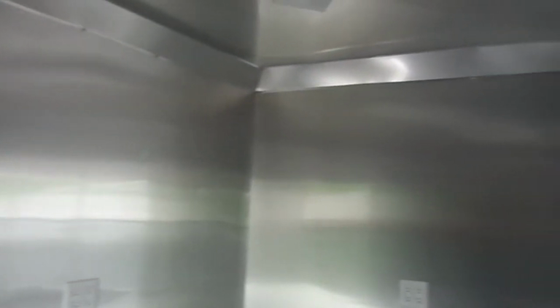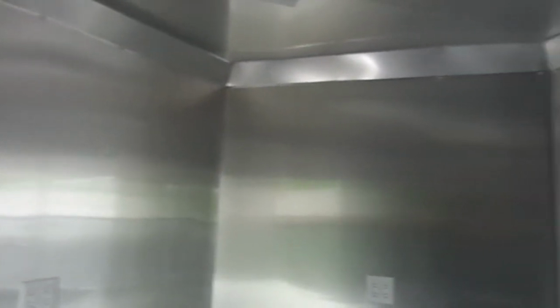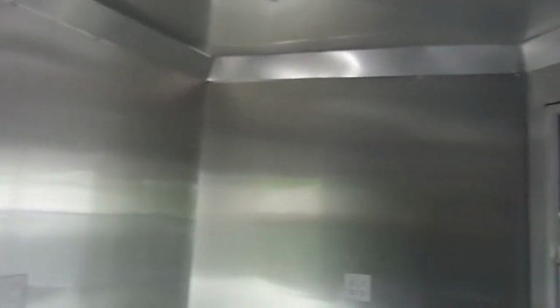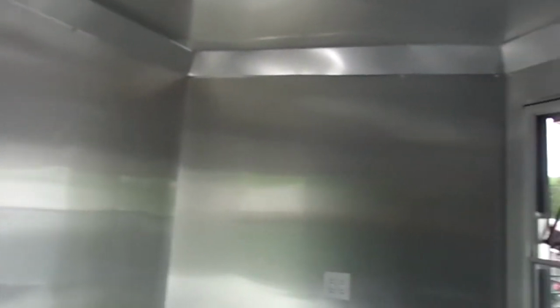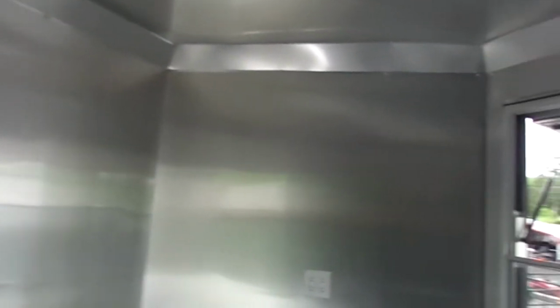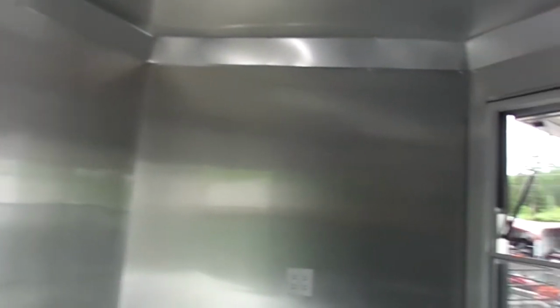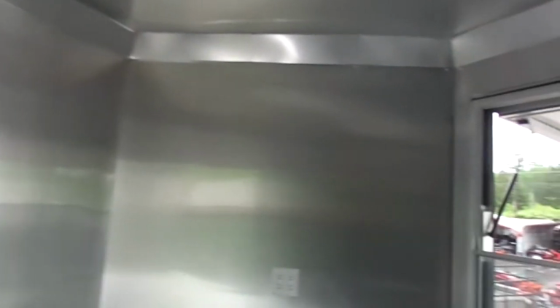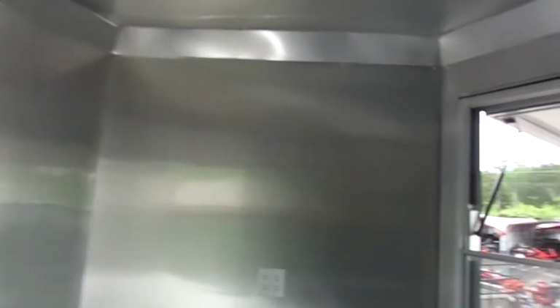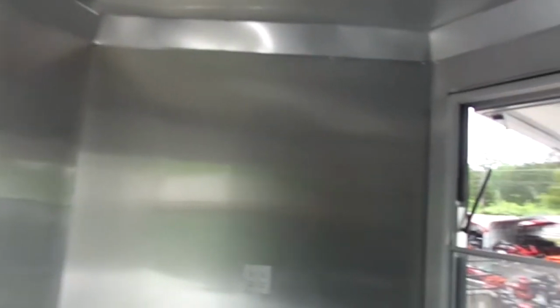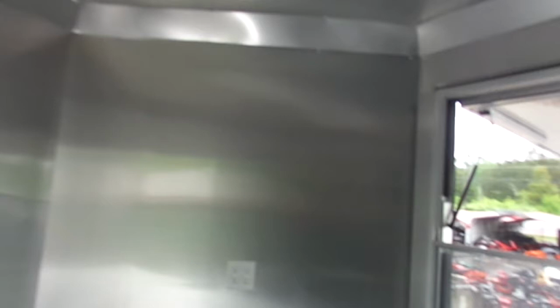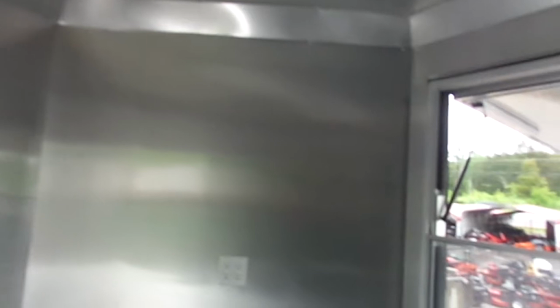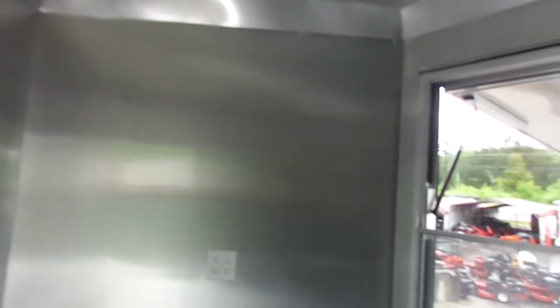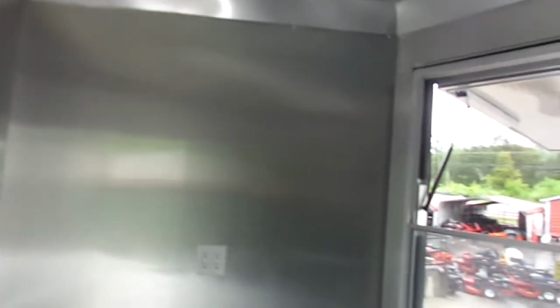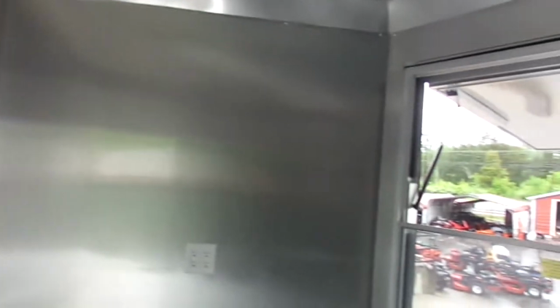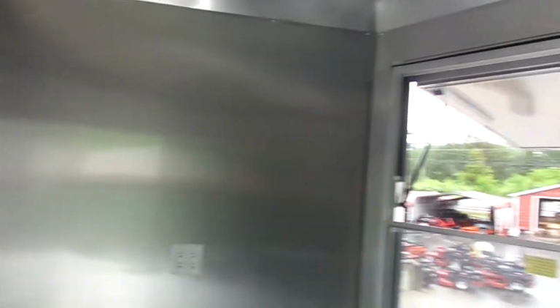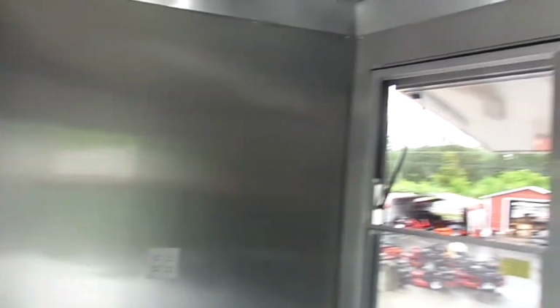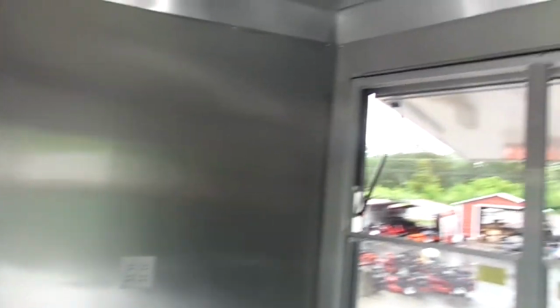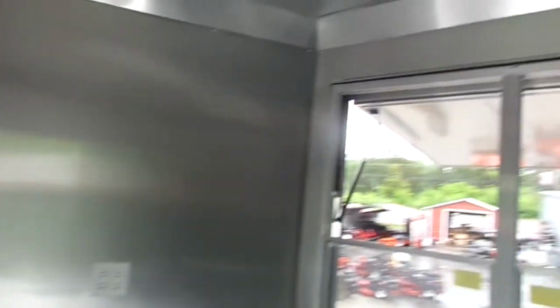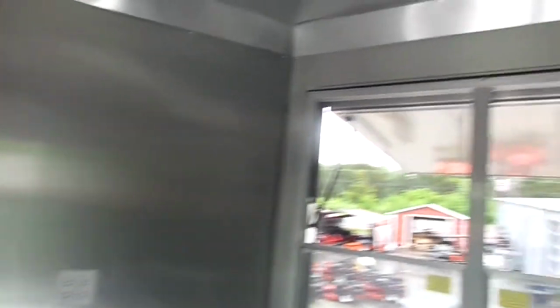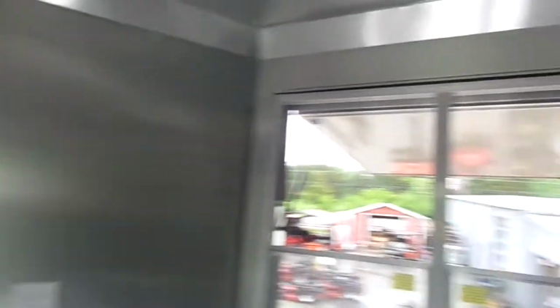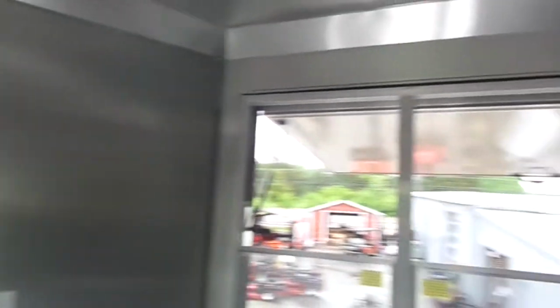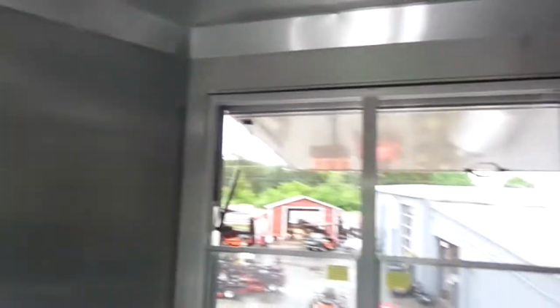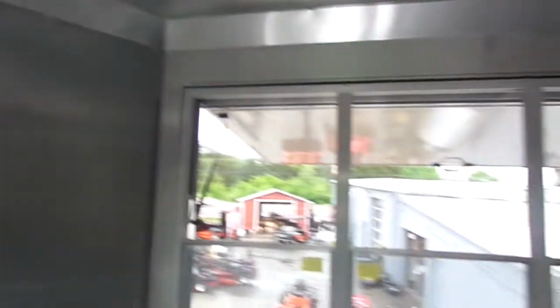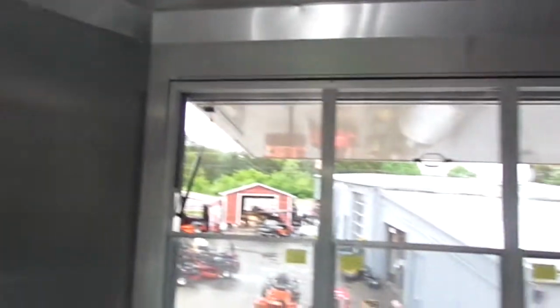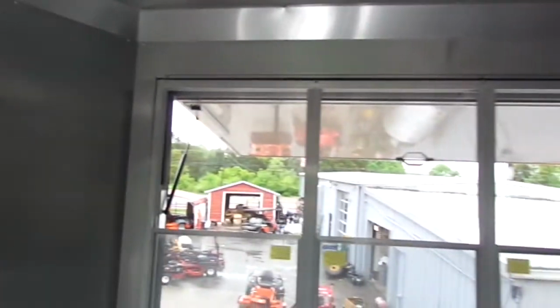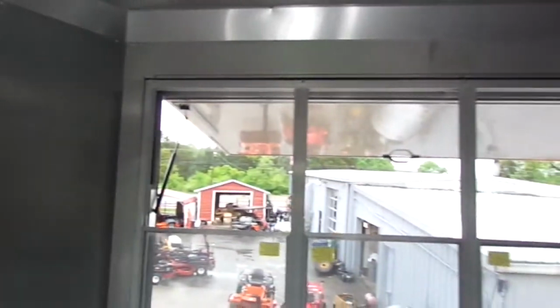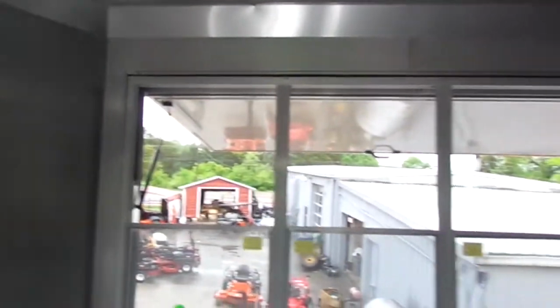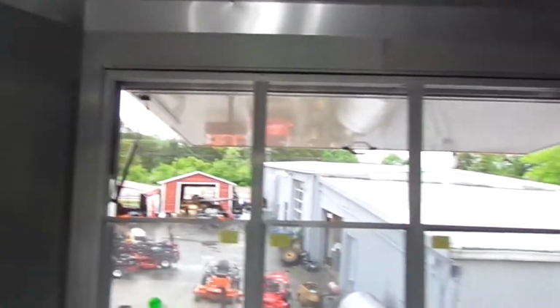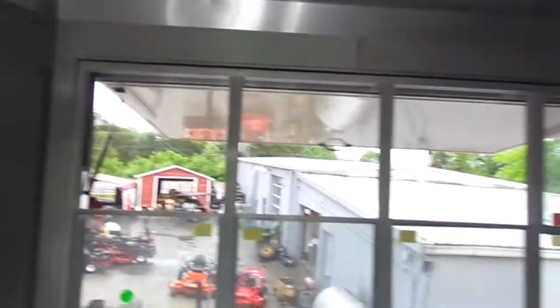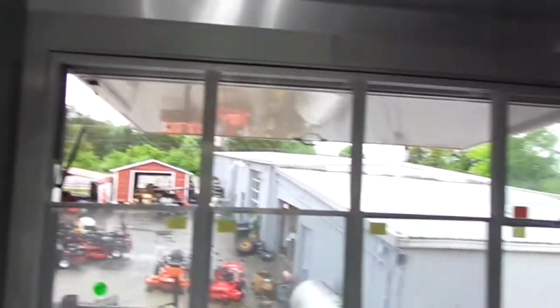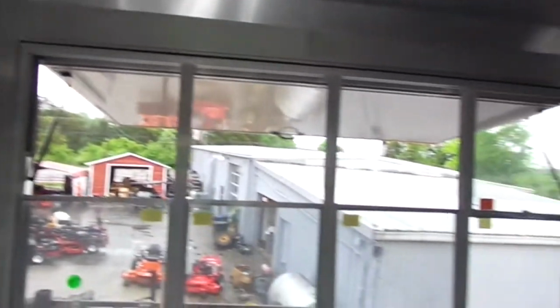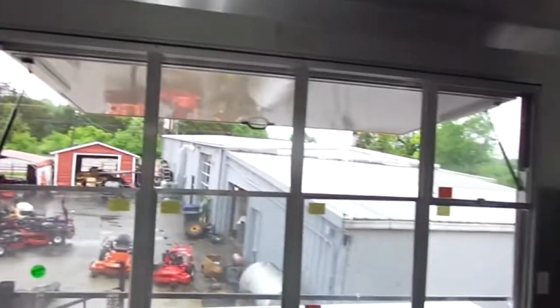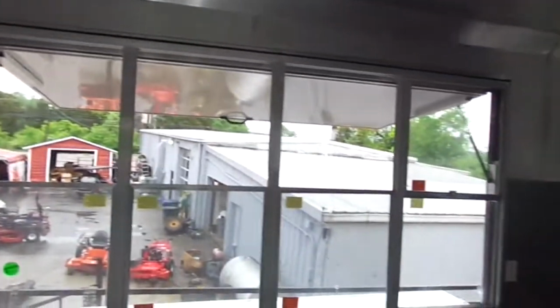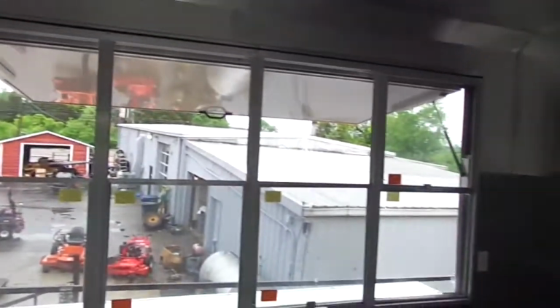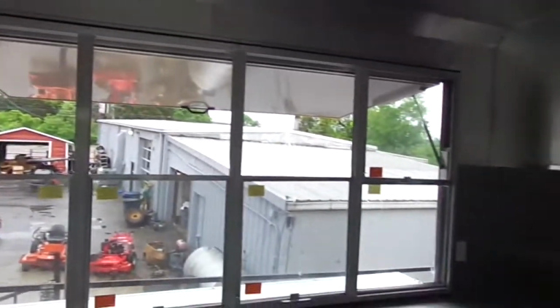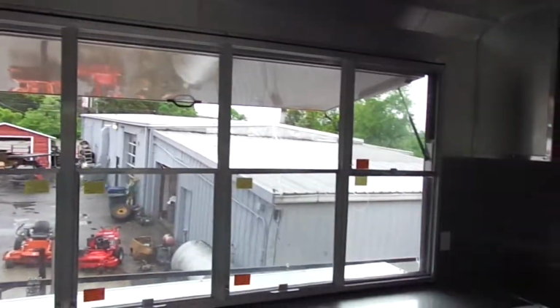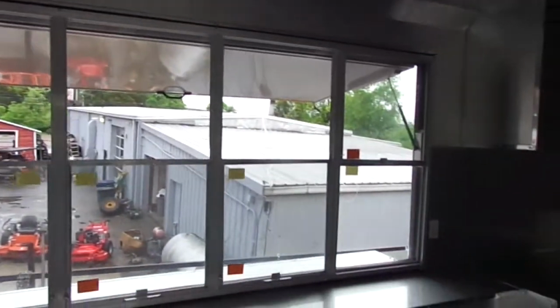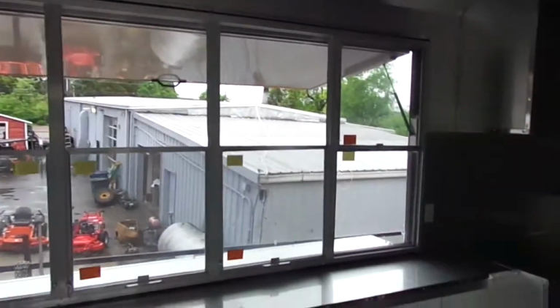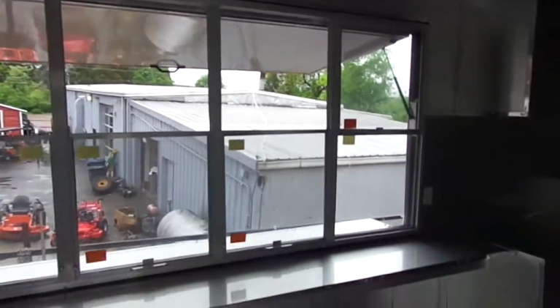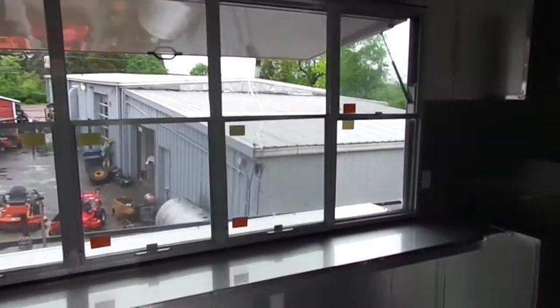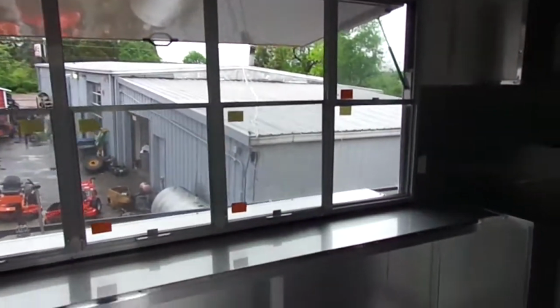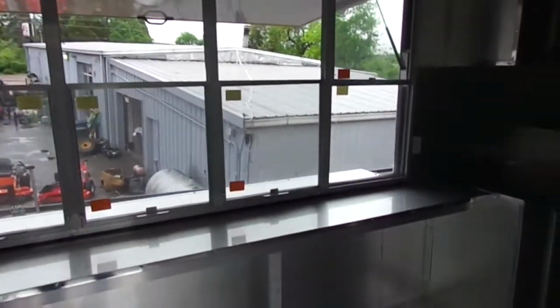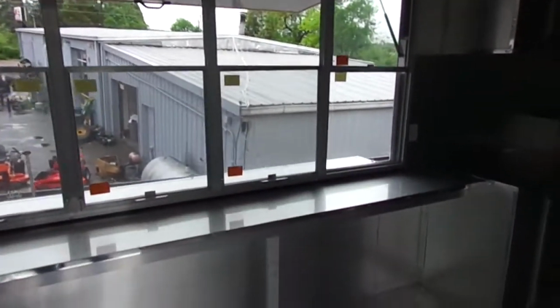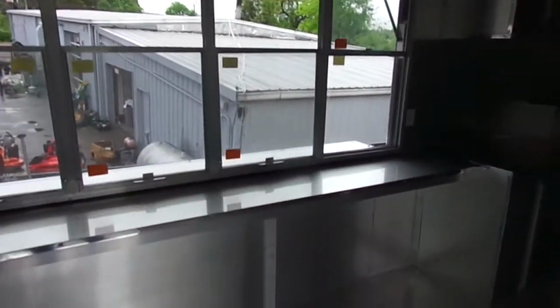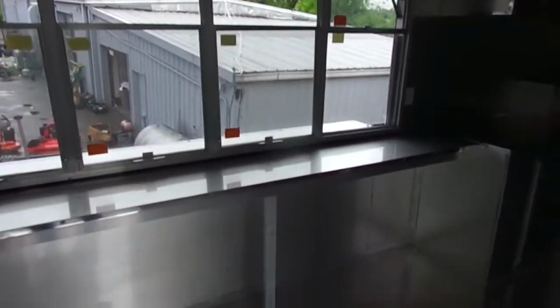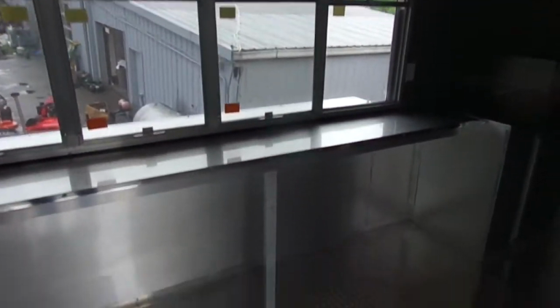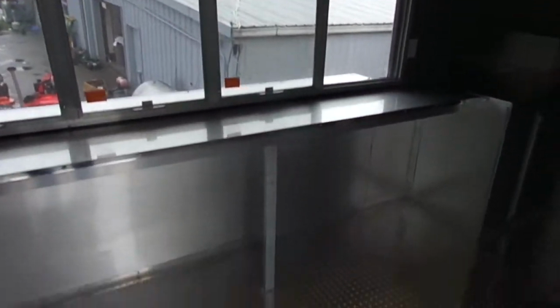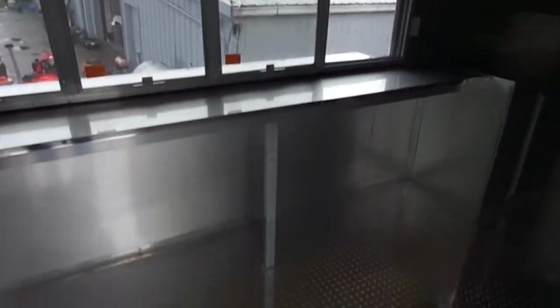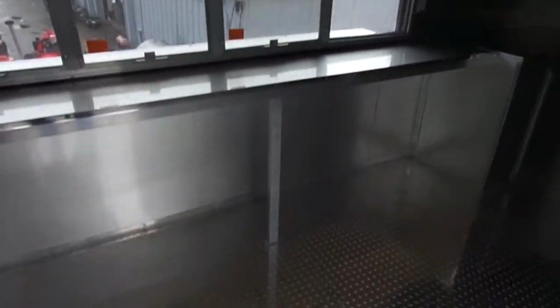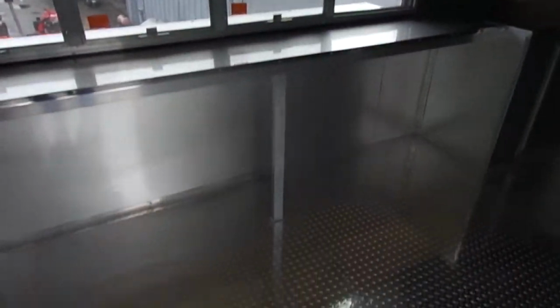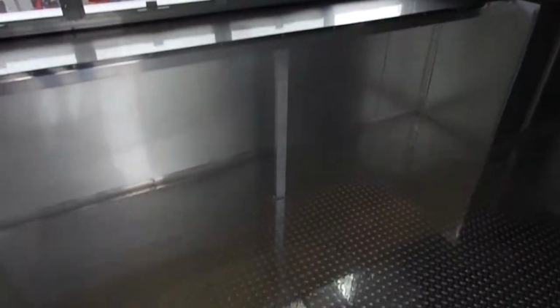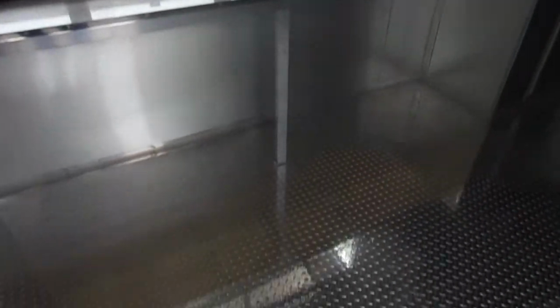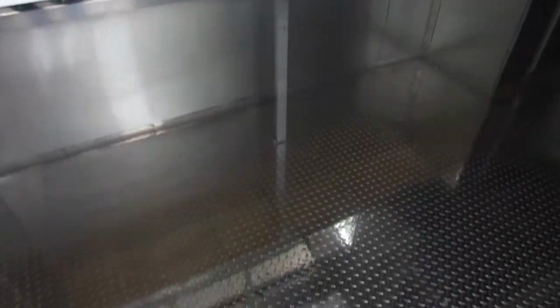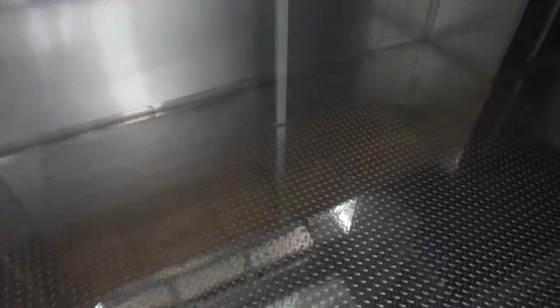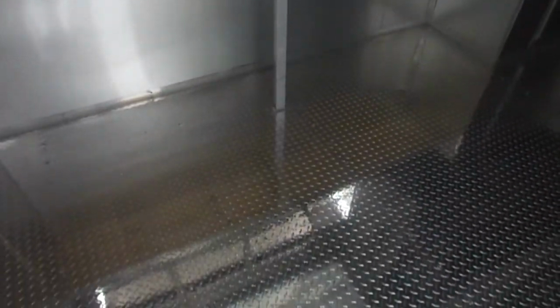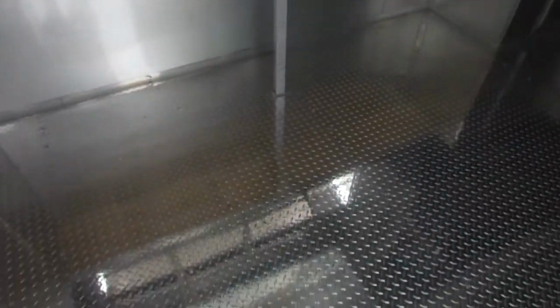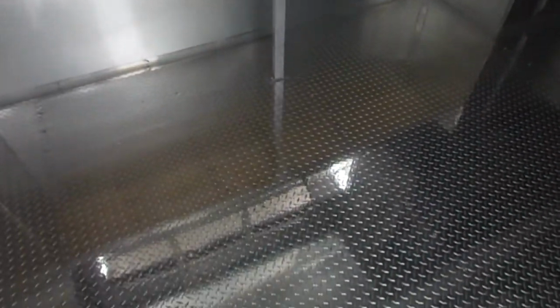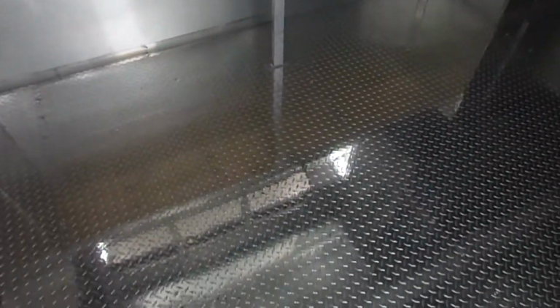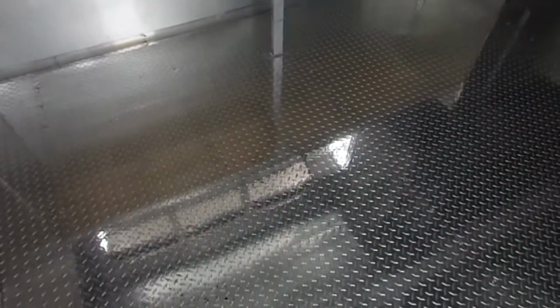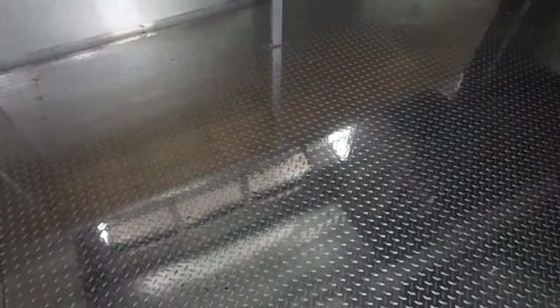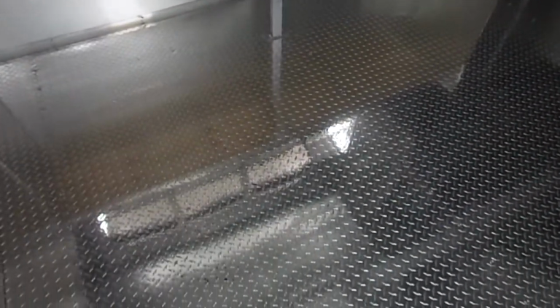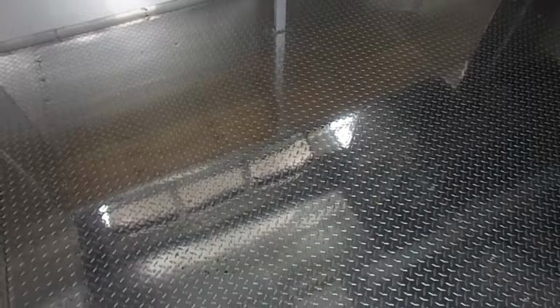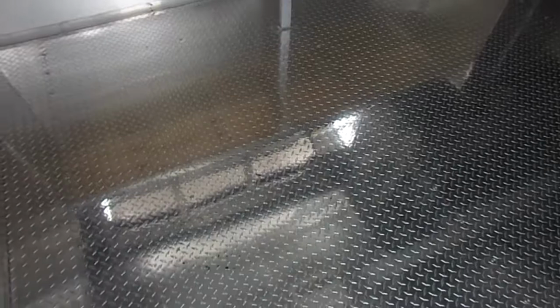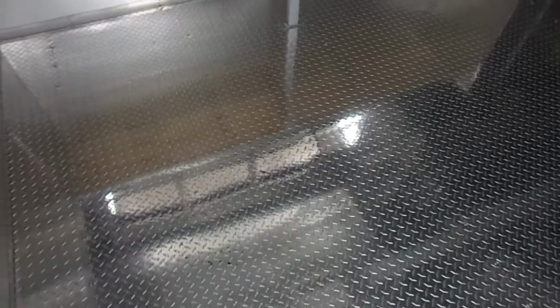These are aluminum mill finish walls and sealants, with diamond plate ATP flooring.